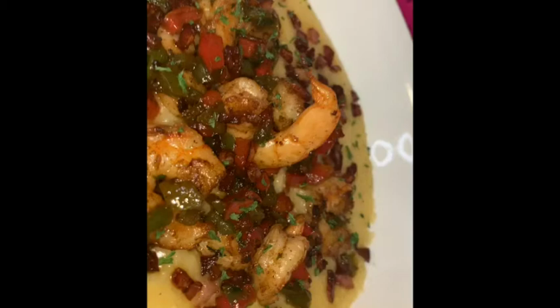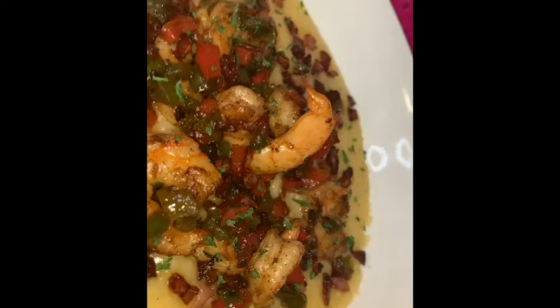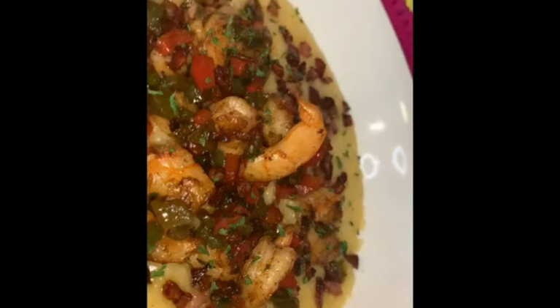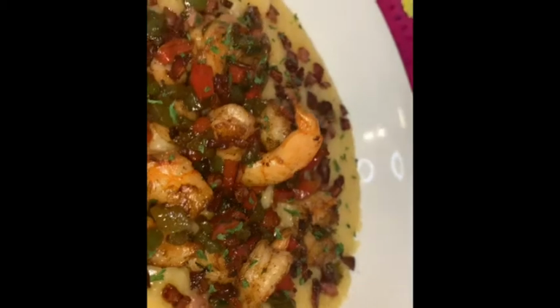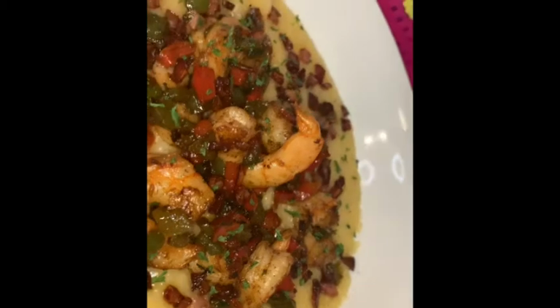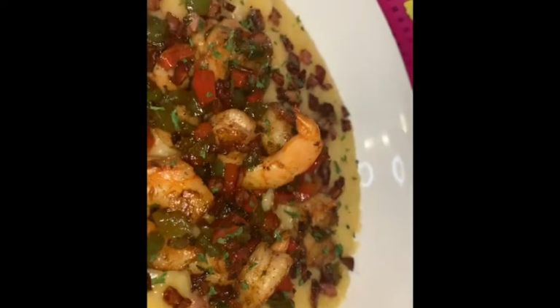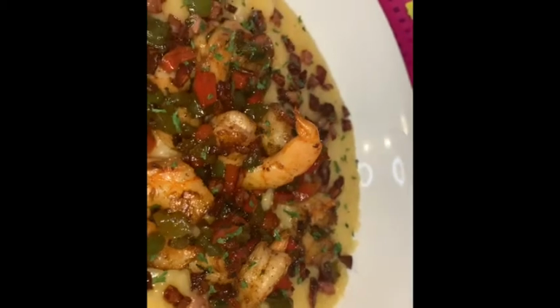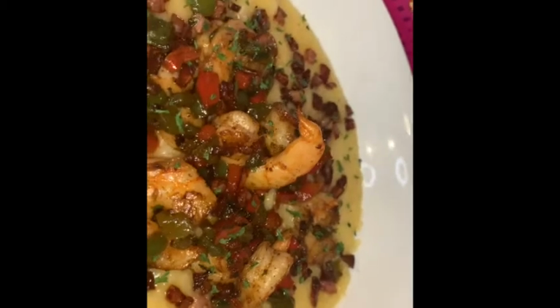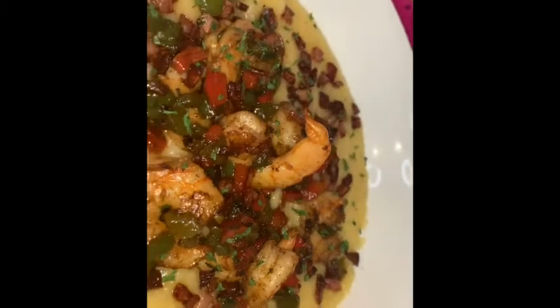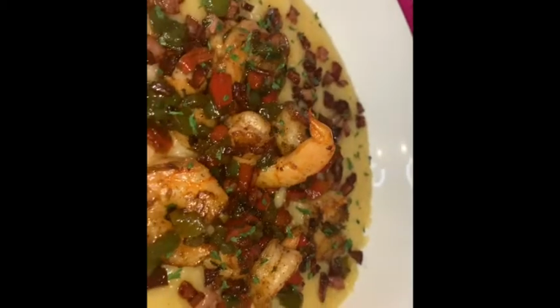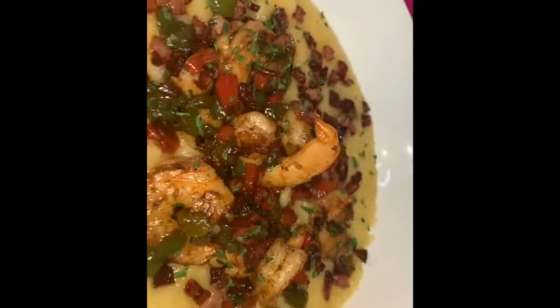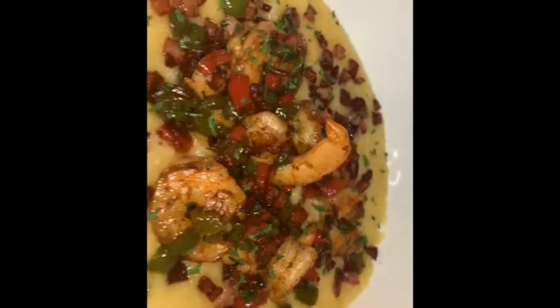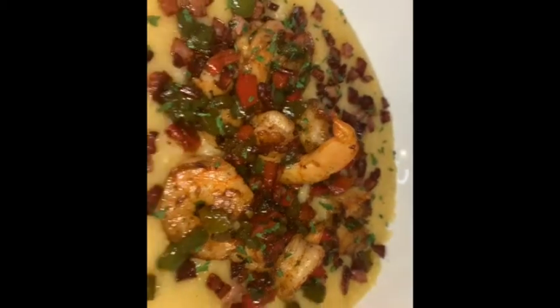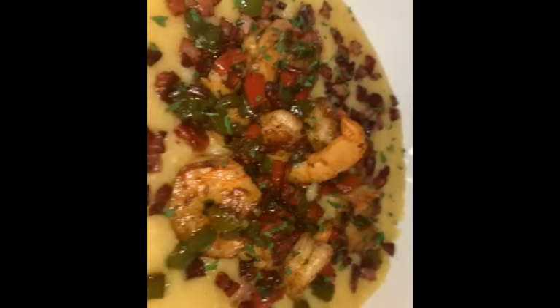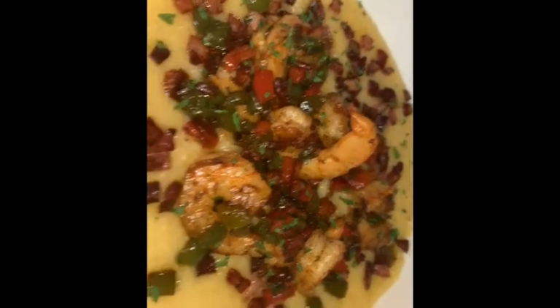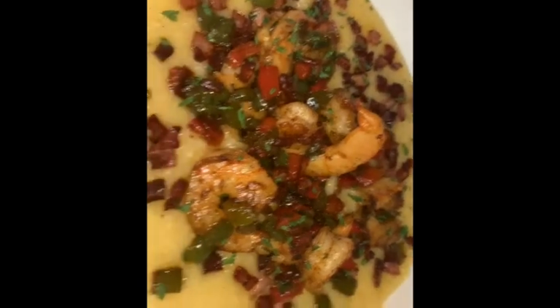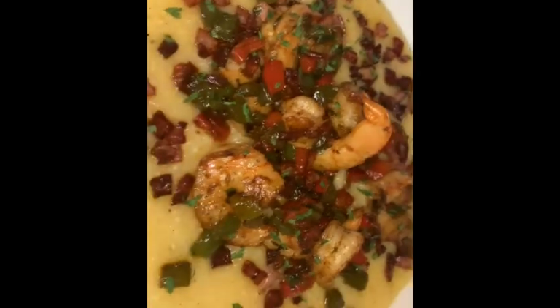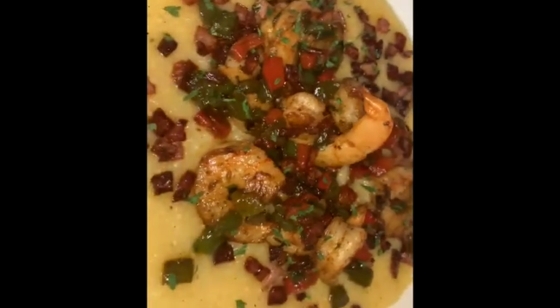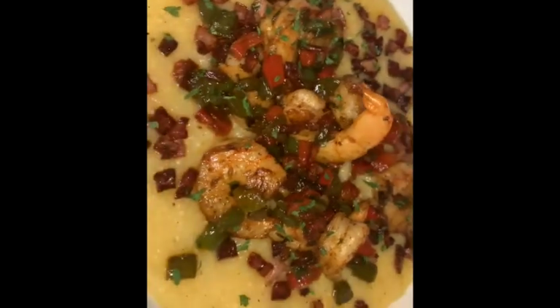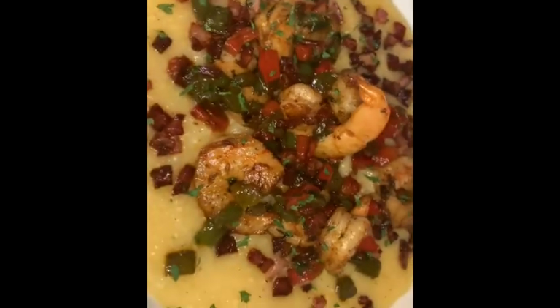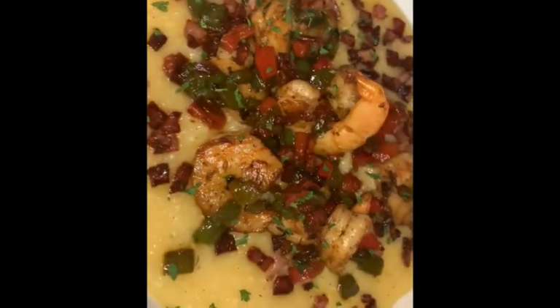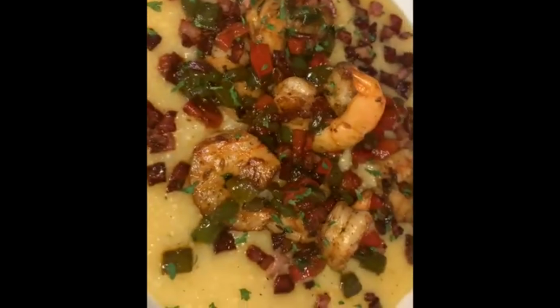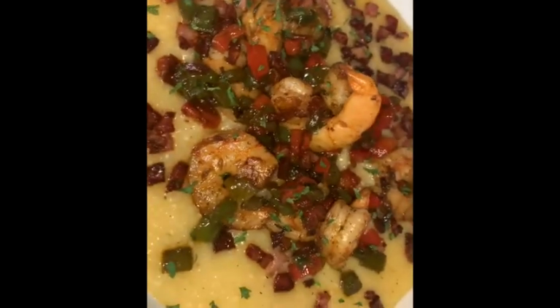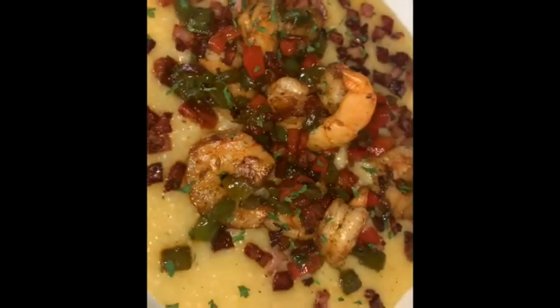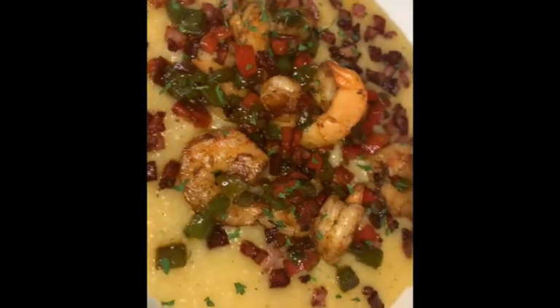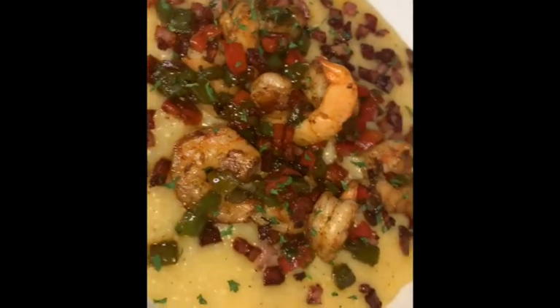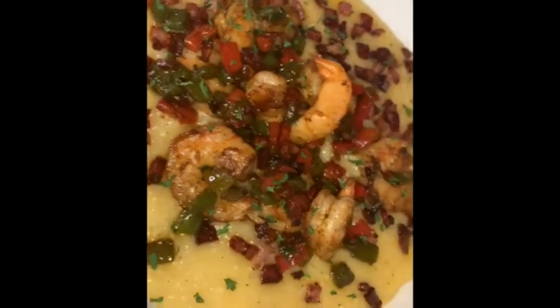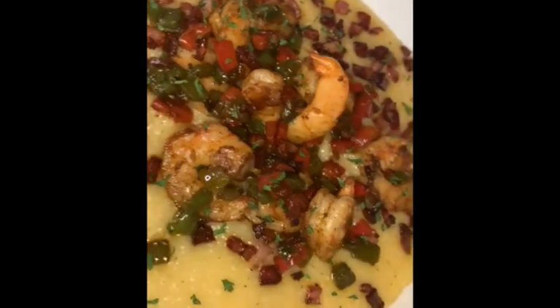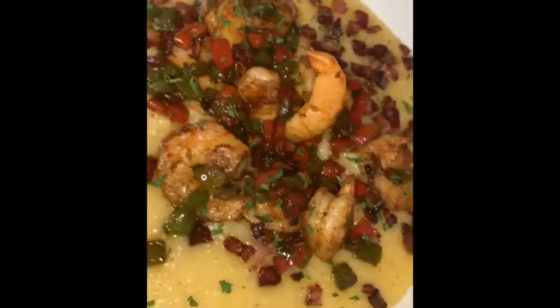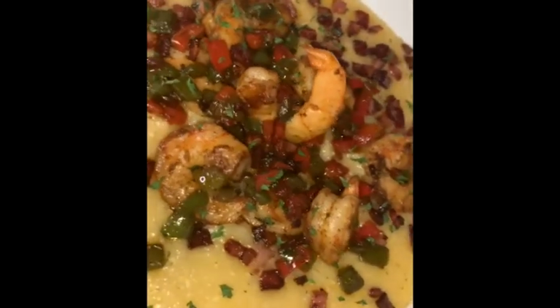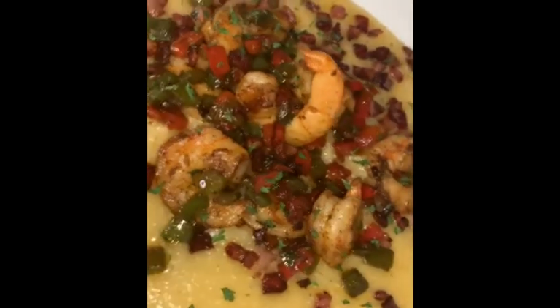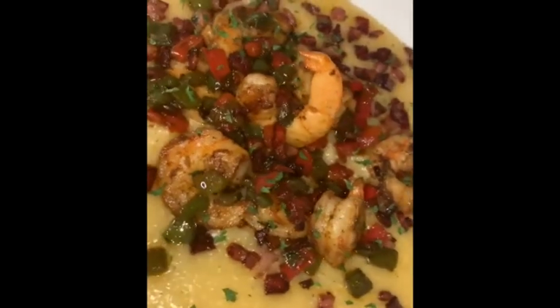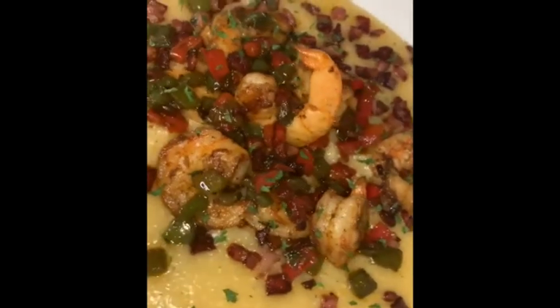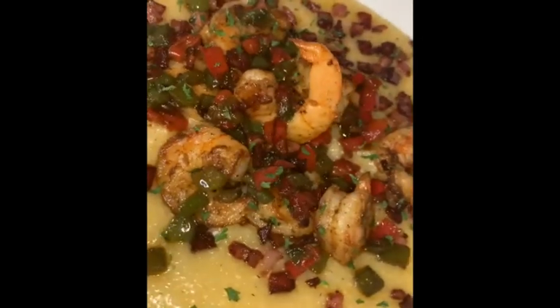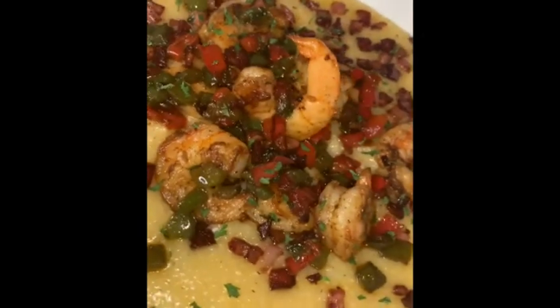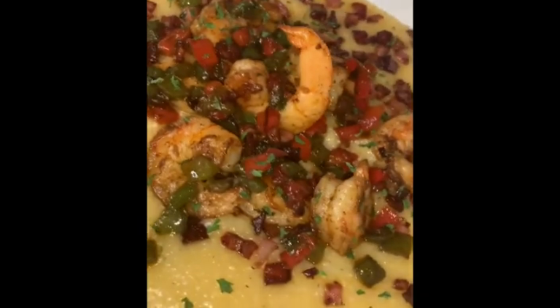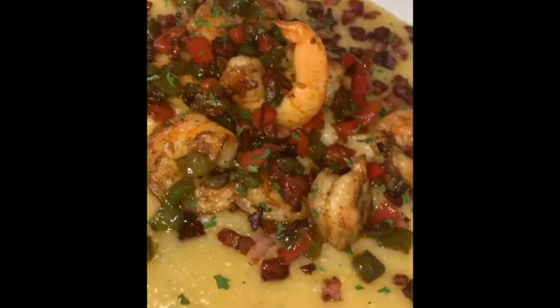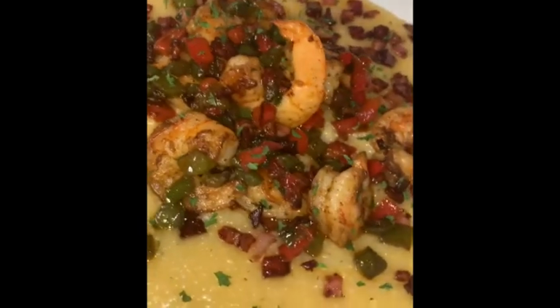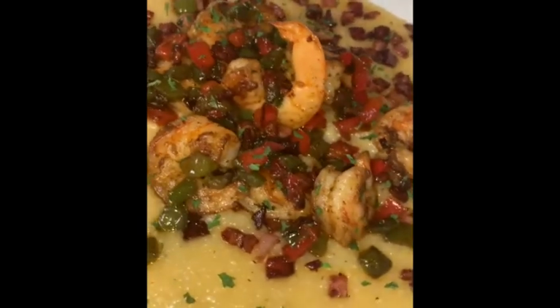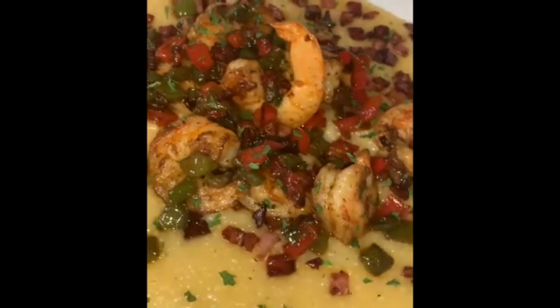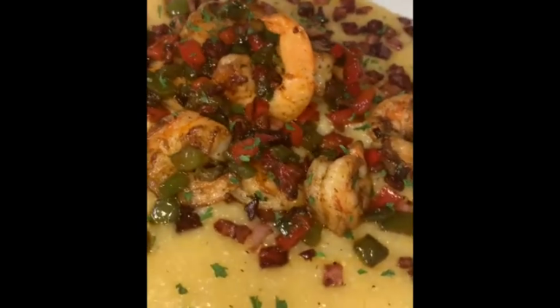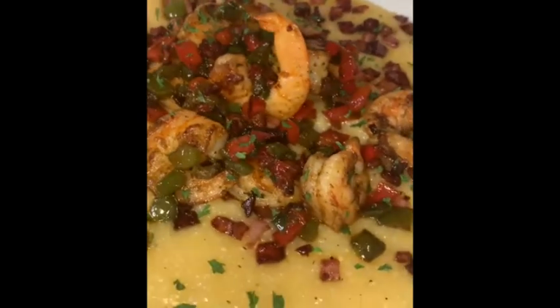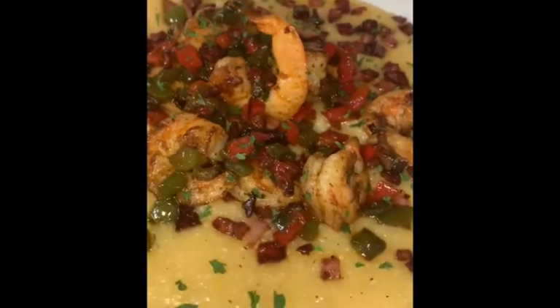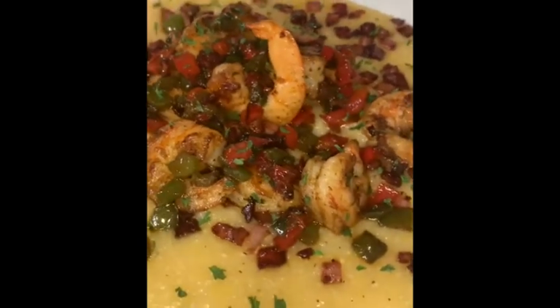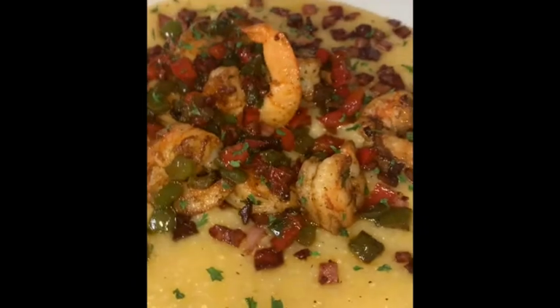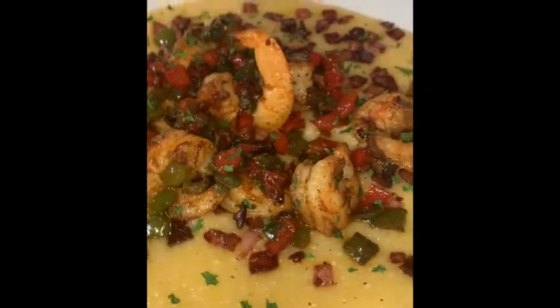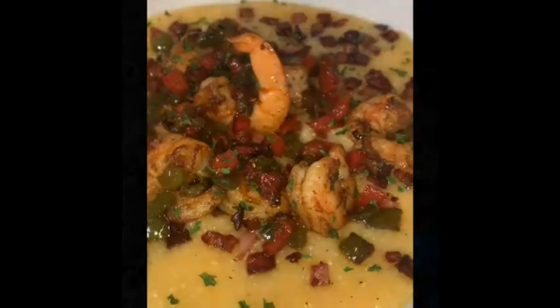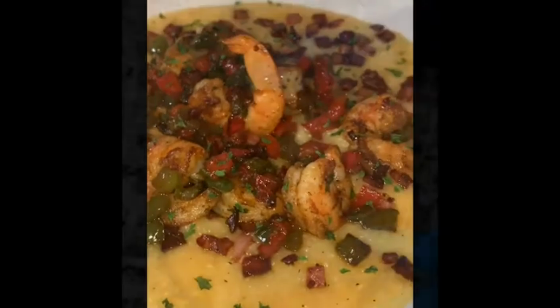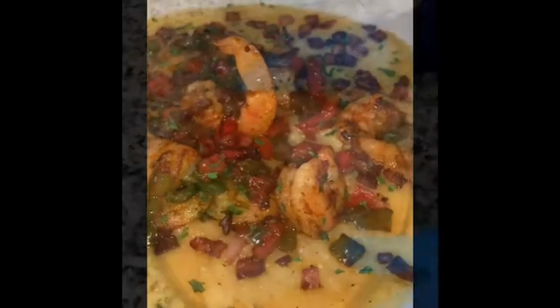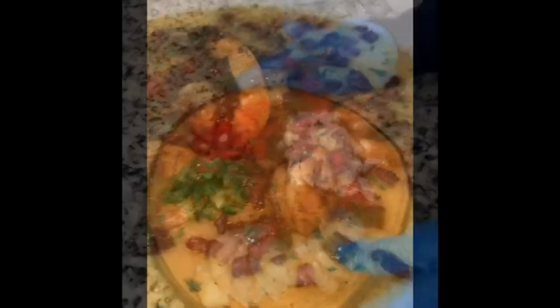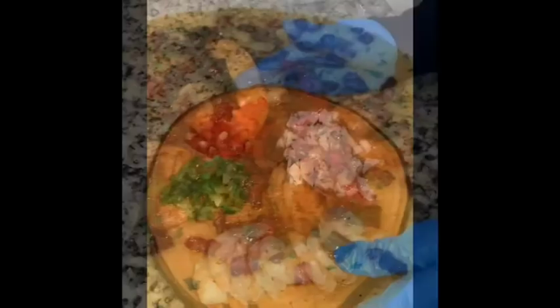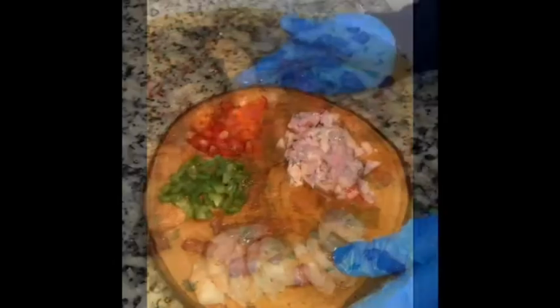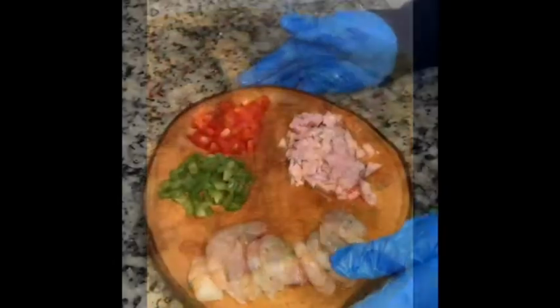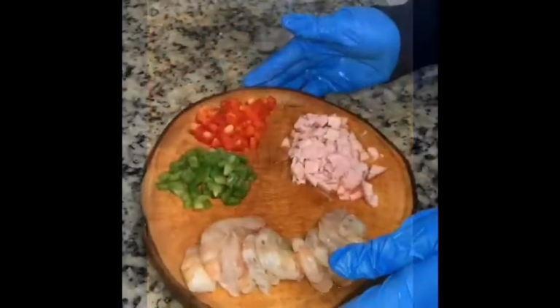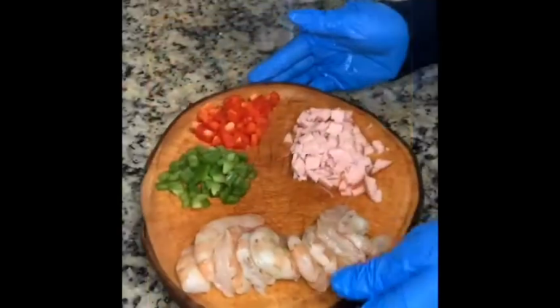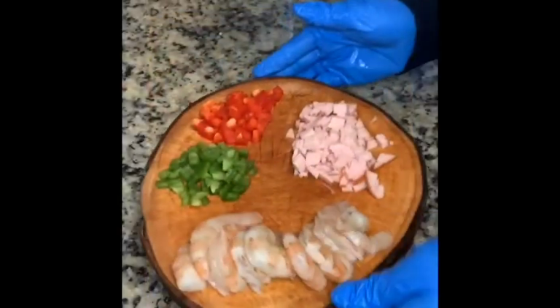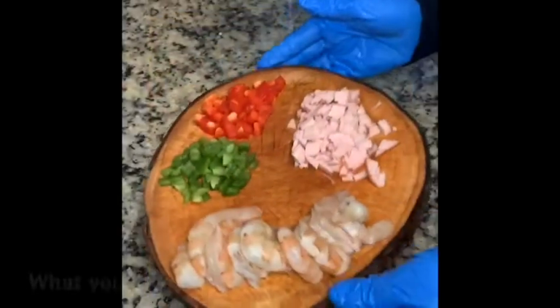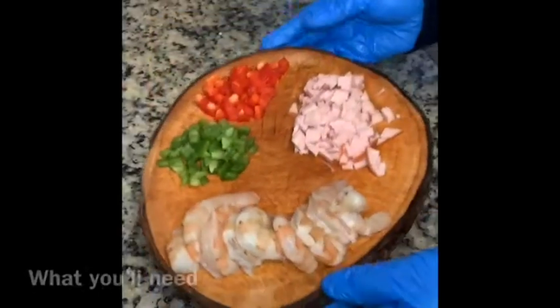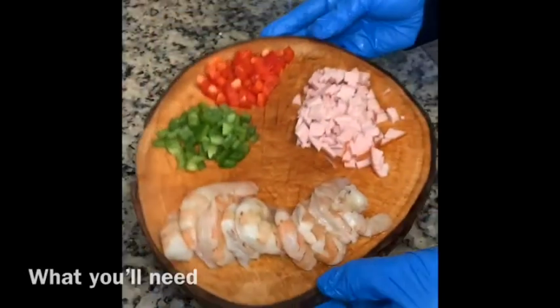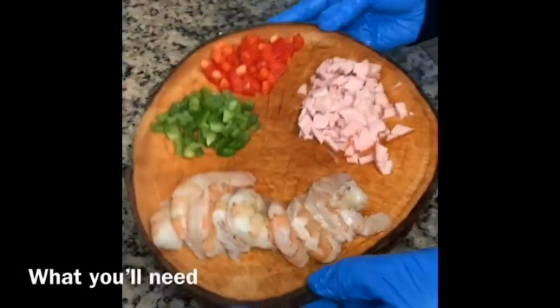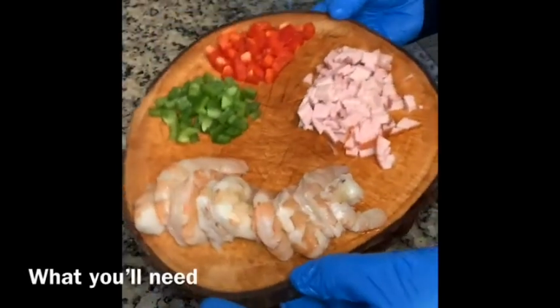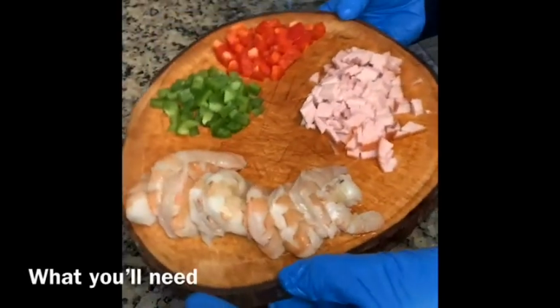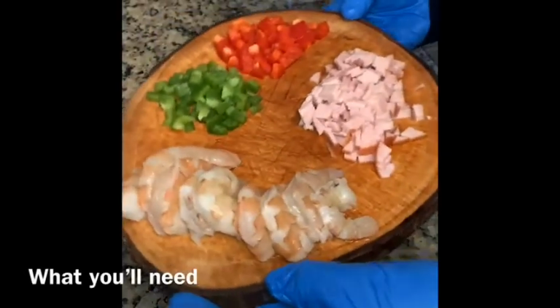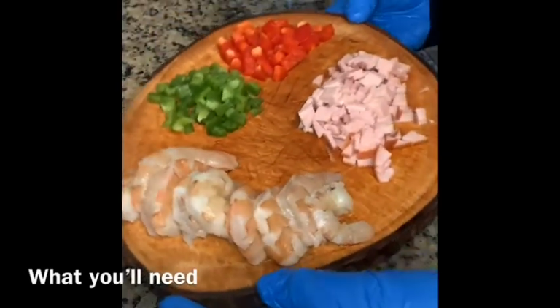In this video I'm going to show you how to make my southern style shrimp and cheese grits, so keep watching.